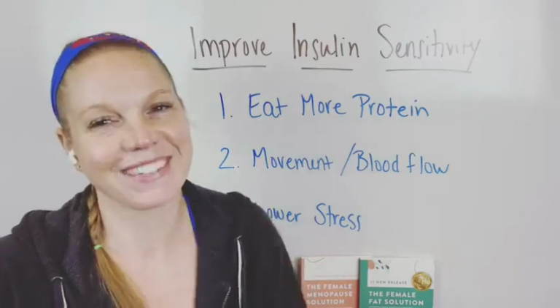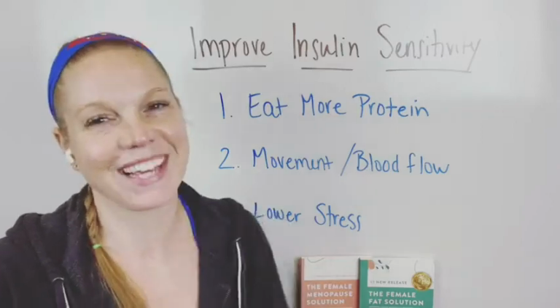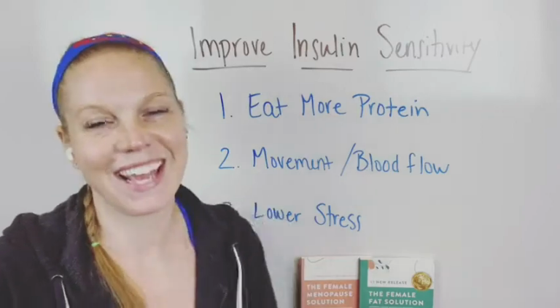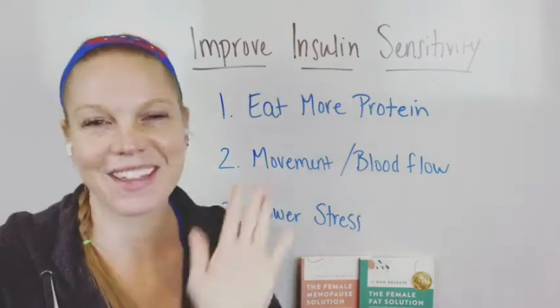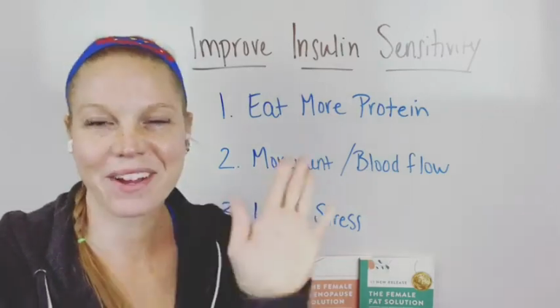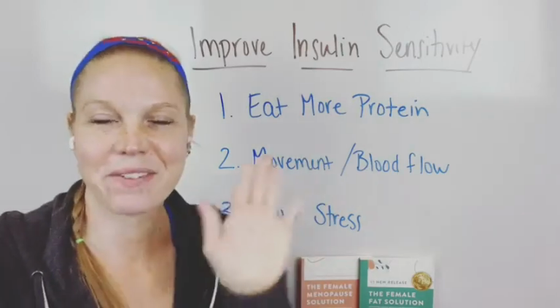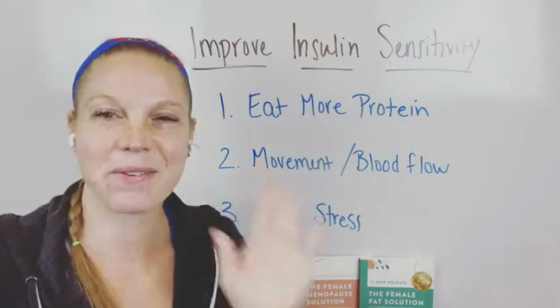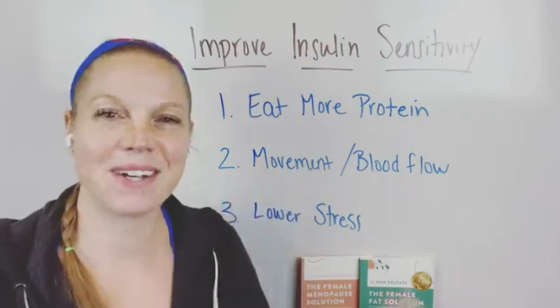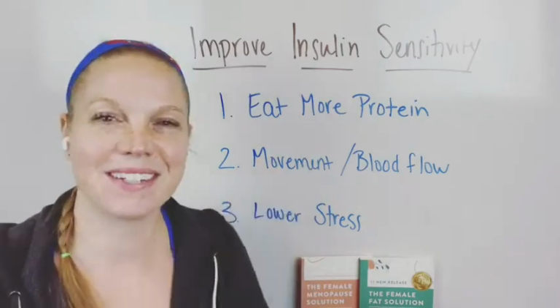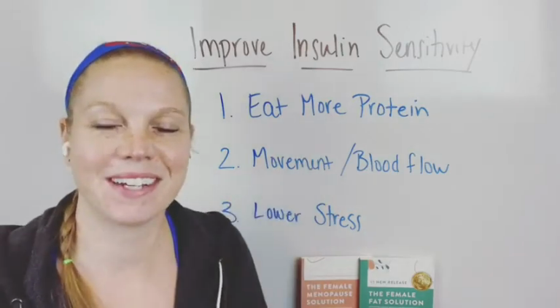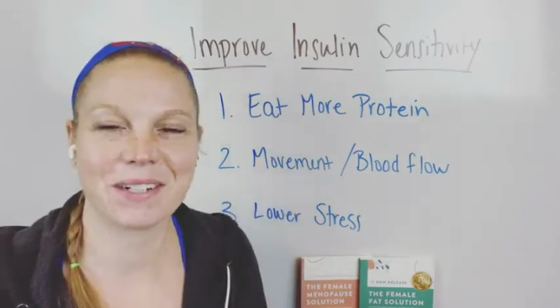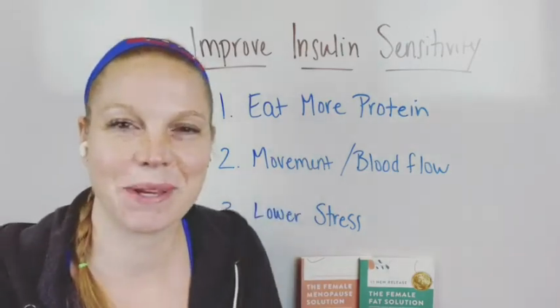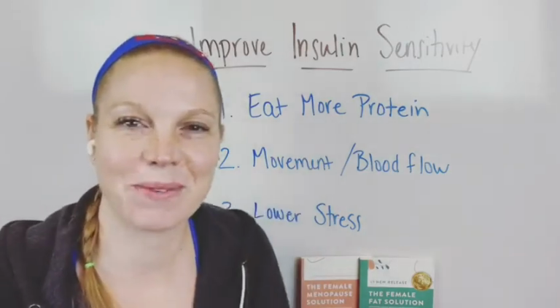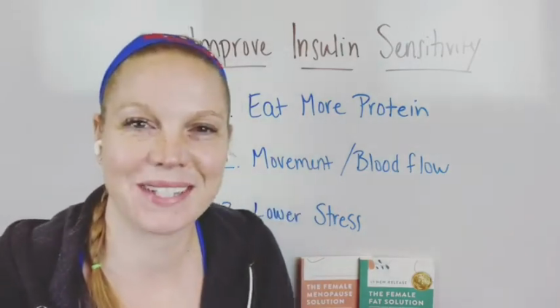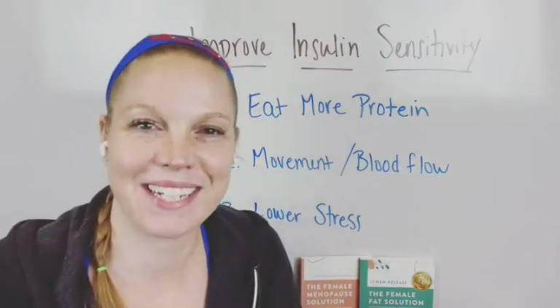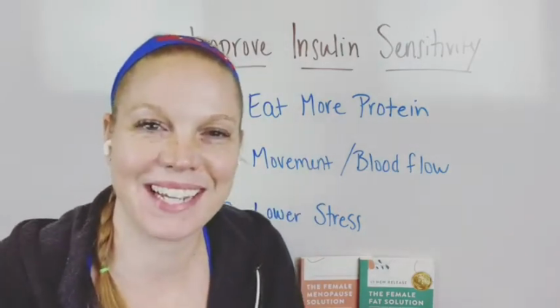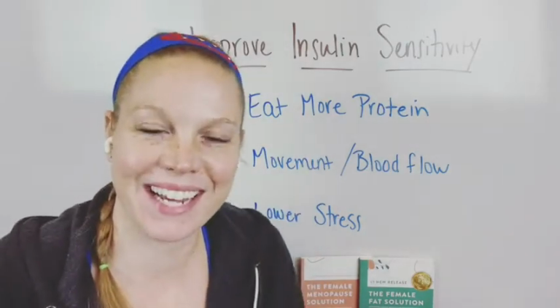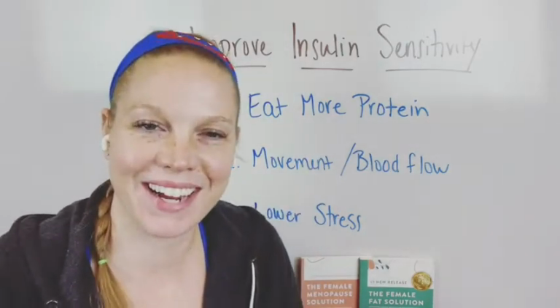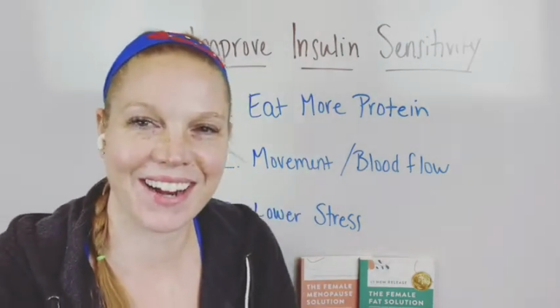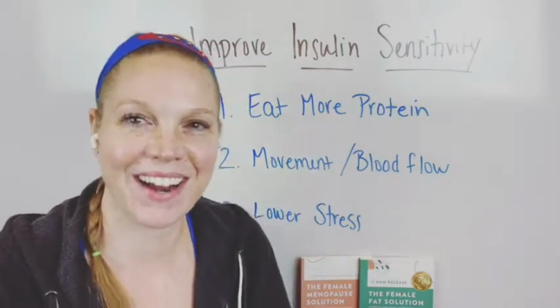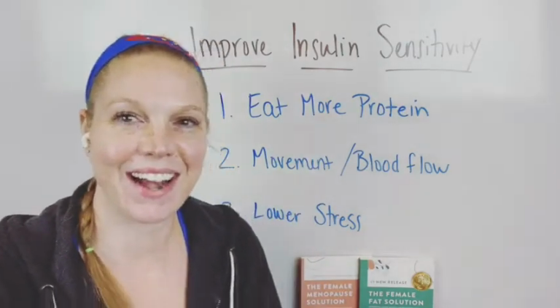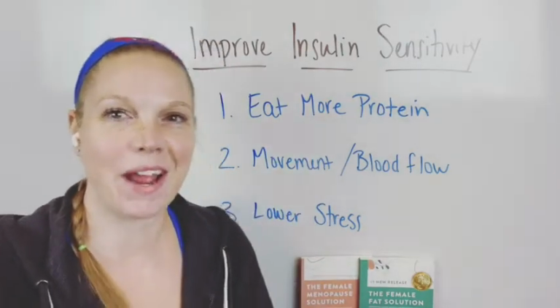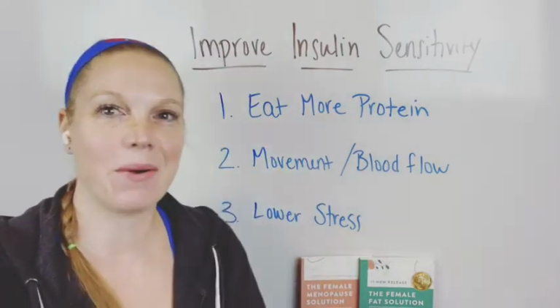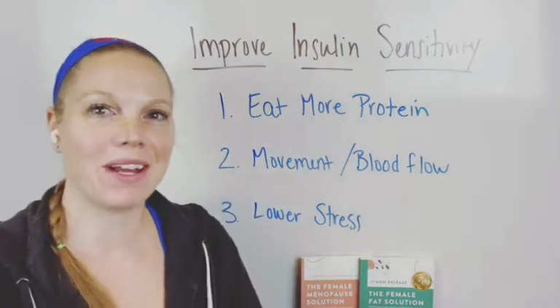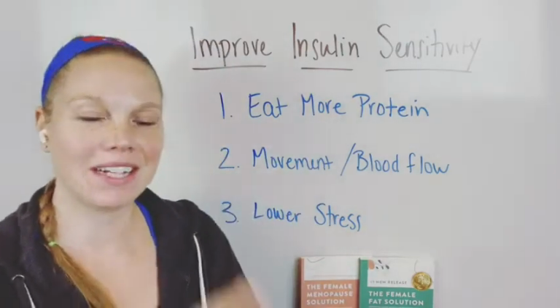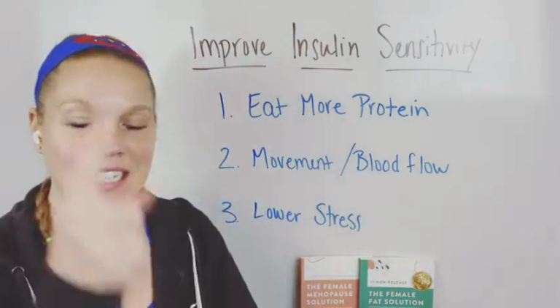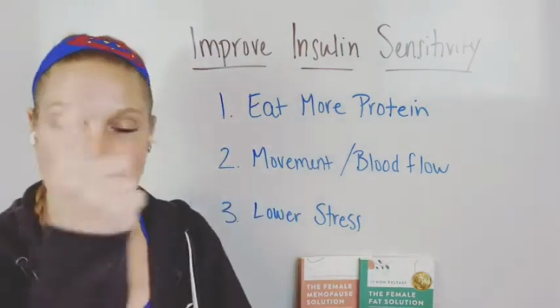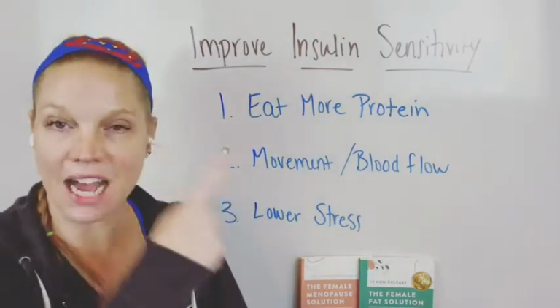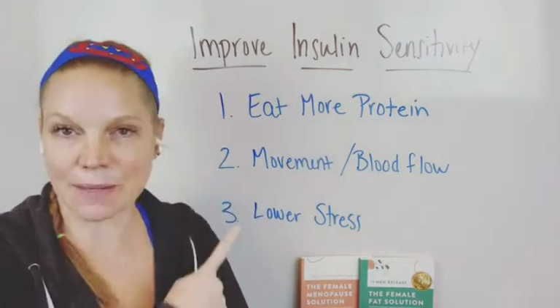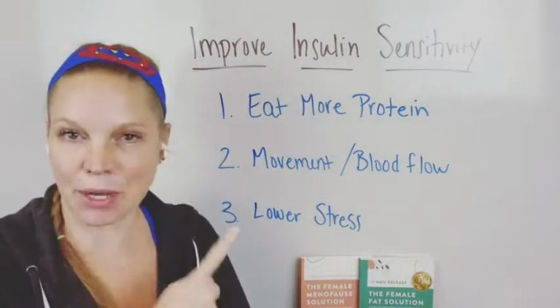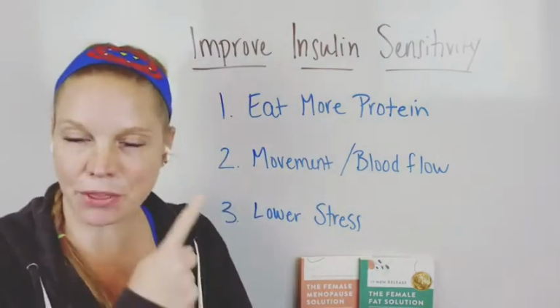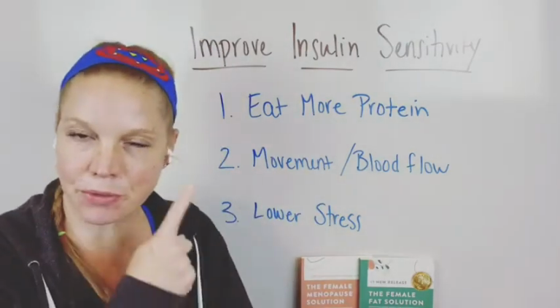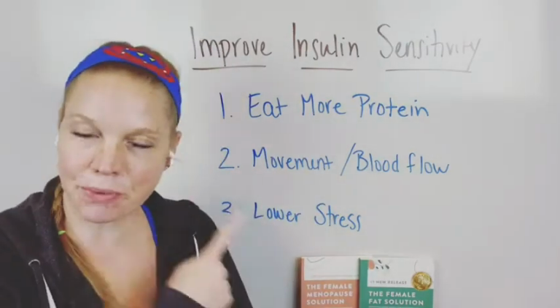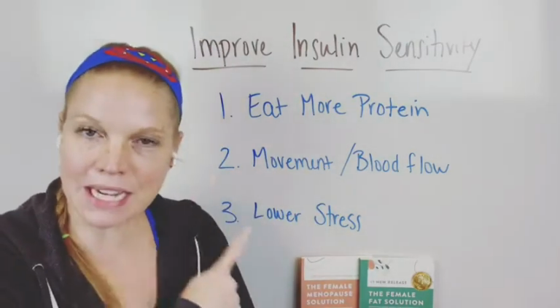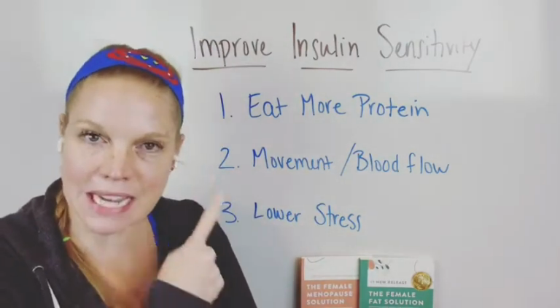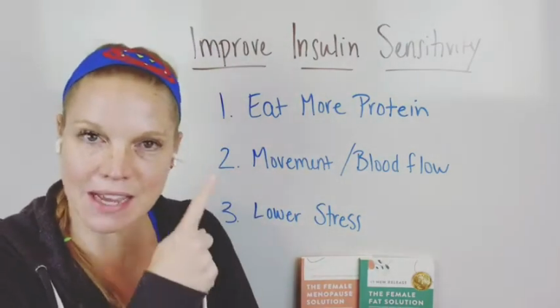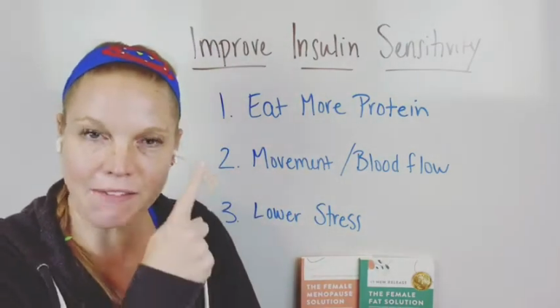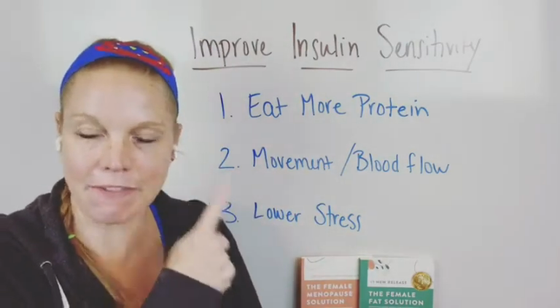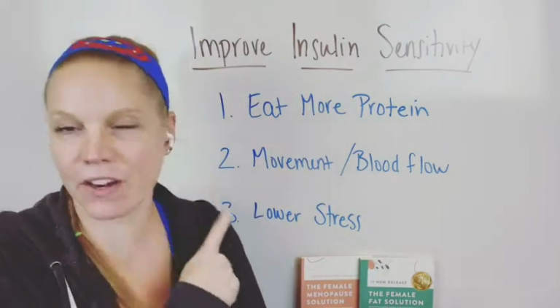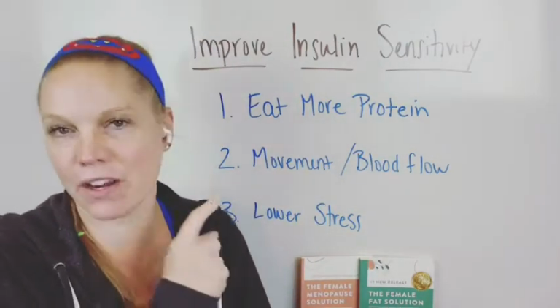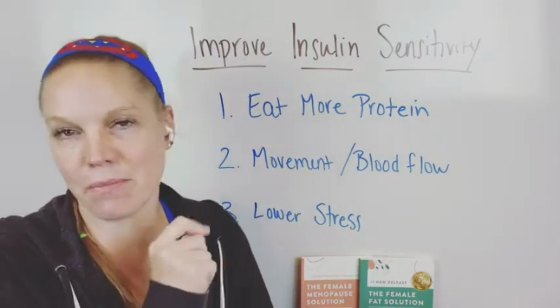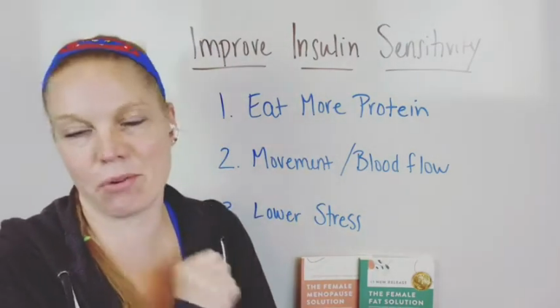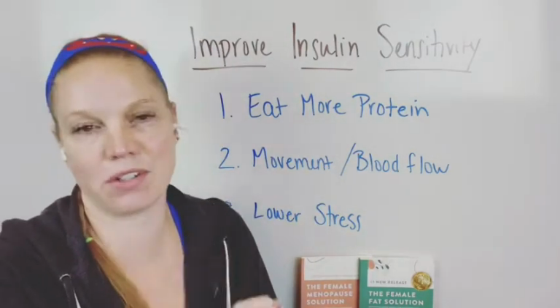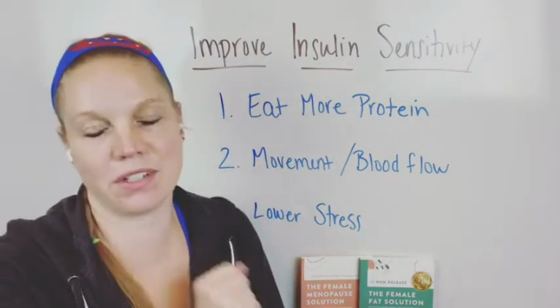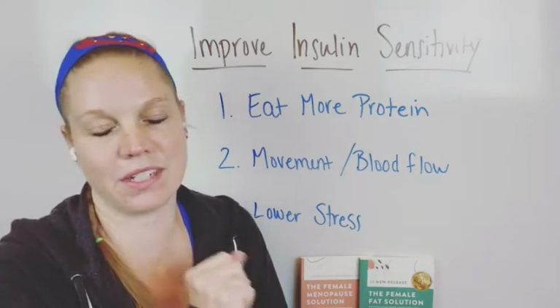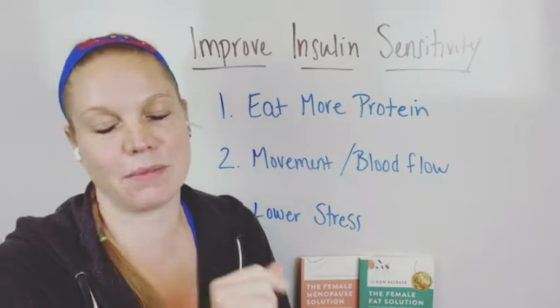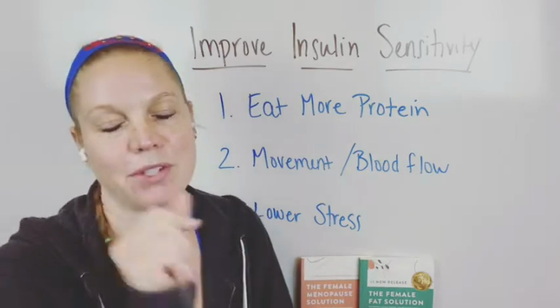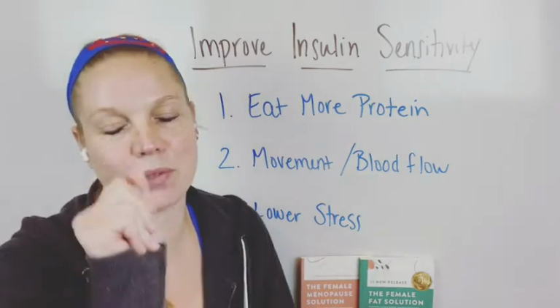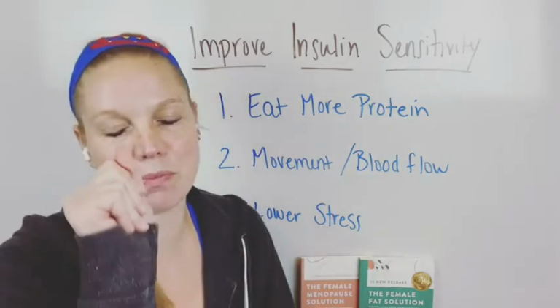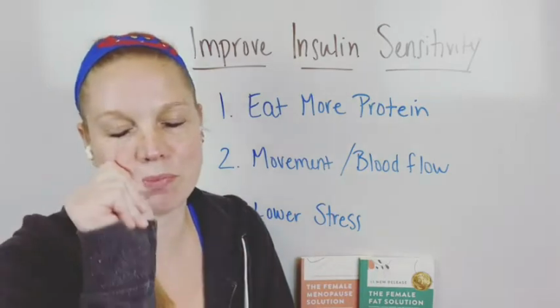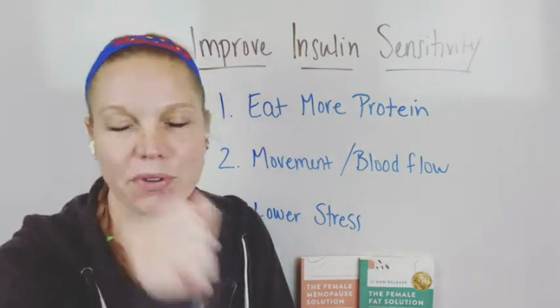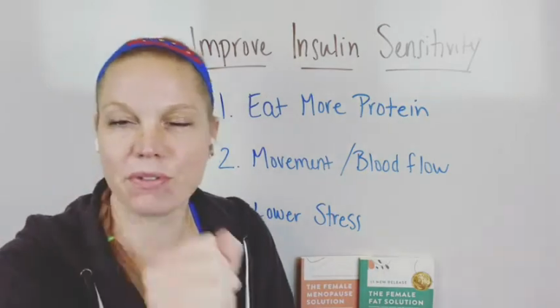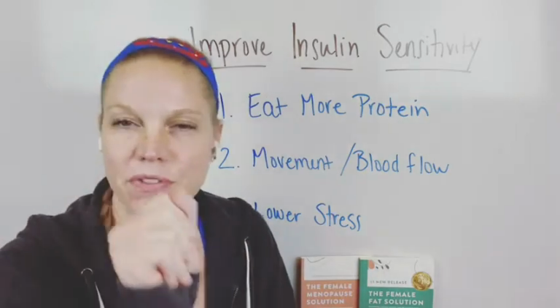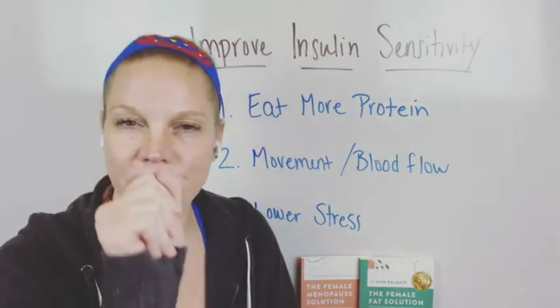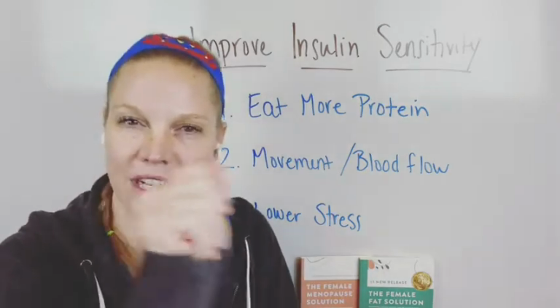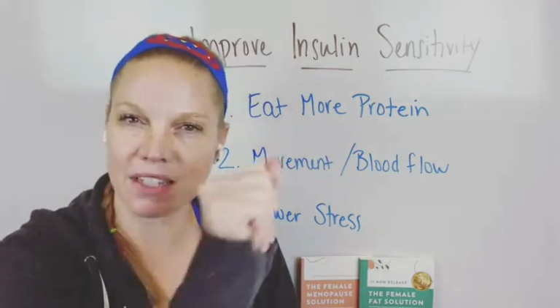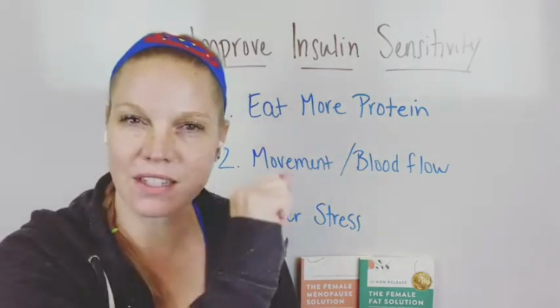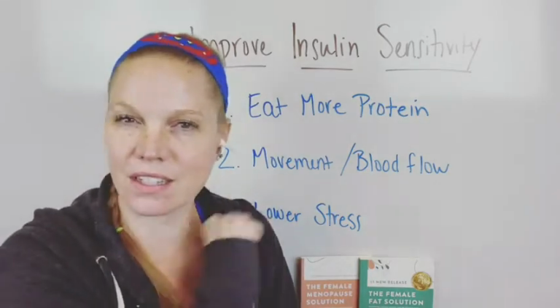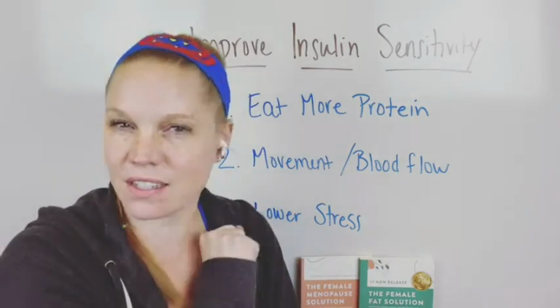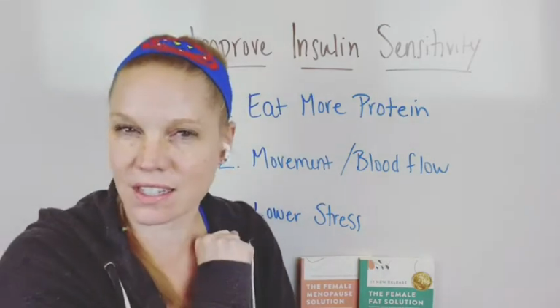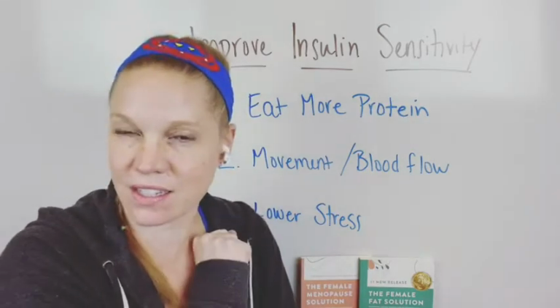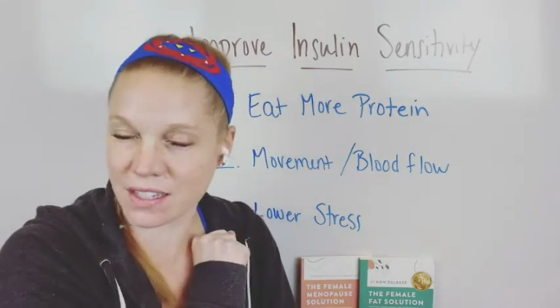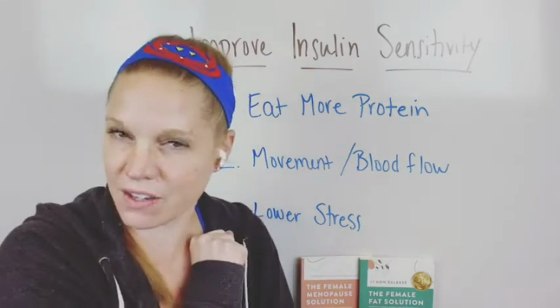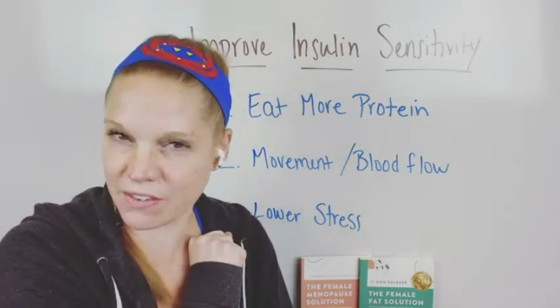Hey there, everyone. Dr. Beth Westy here, and I wanted to talk about three very important tips to improve your insulin sensitivity.